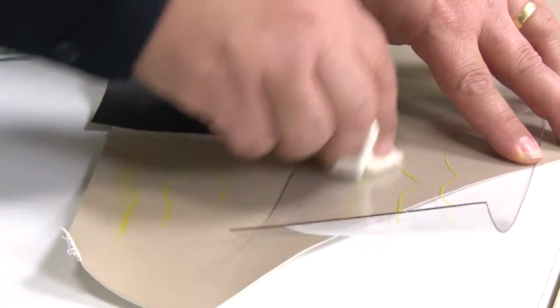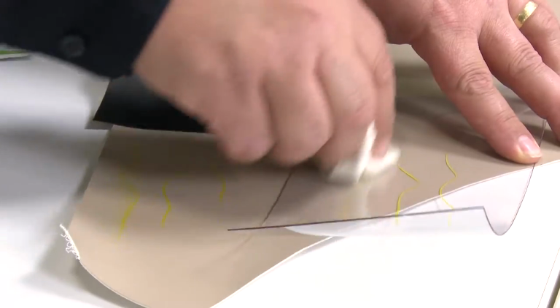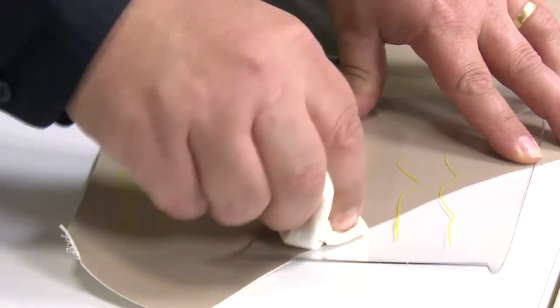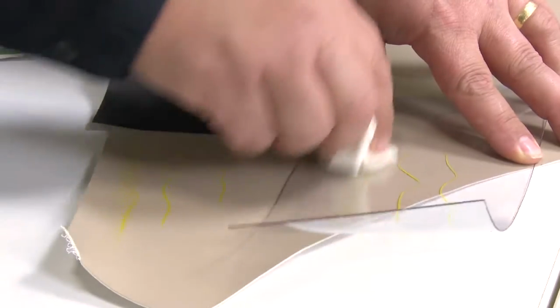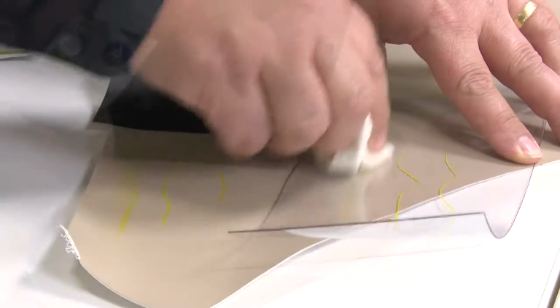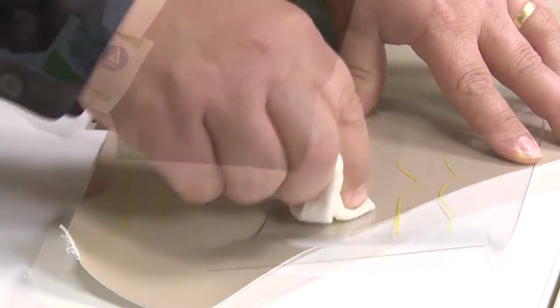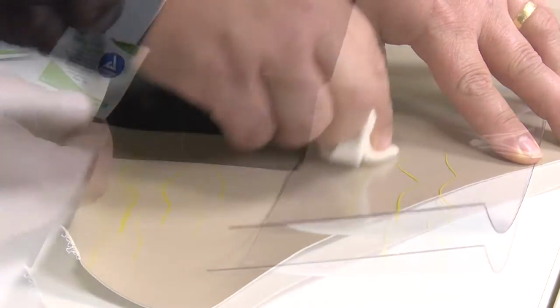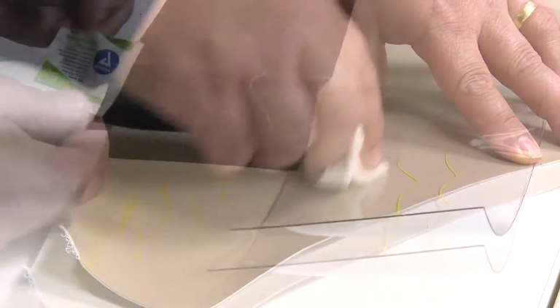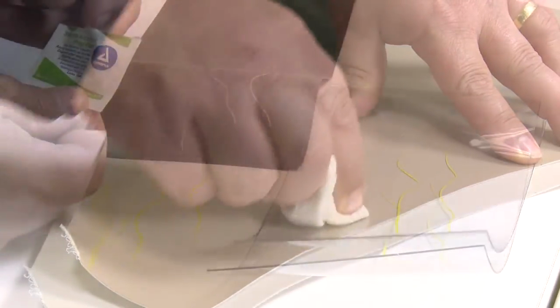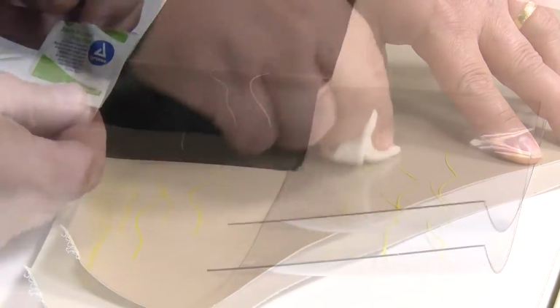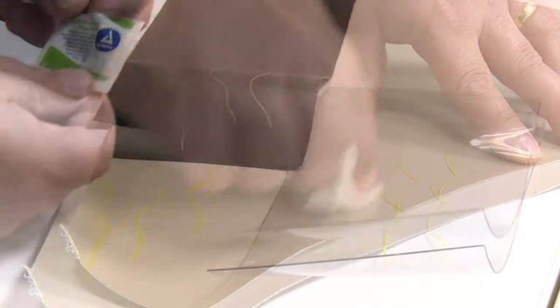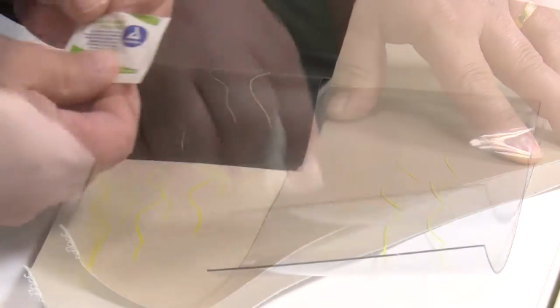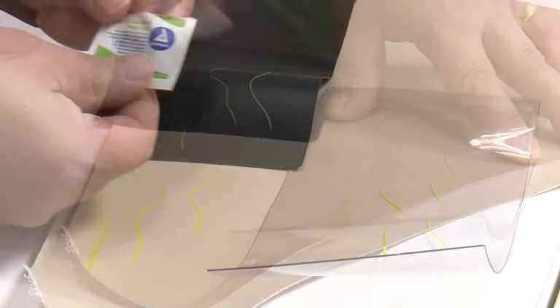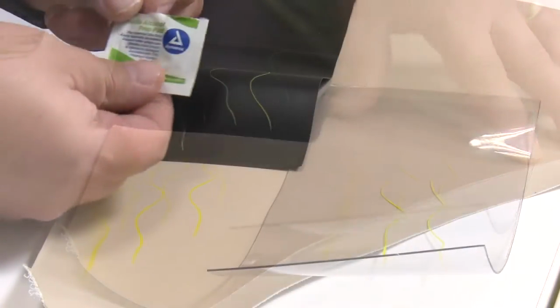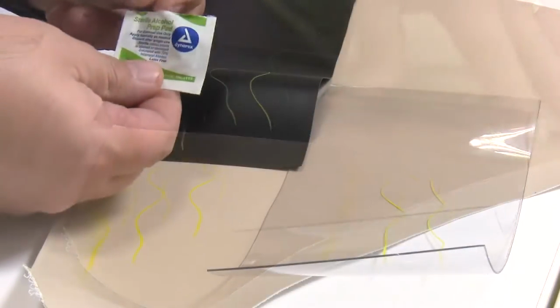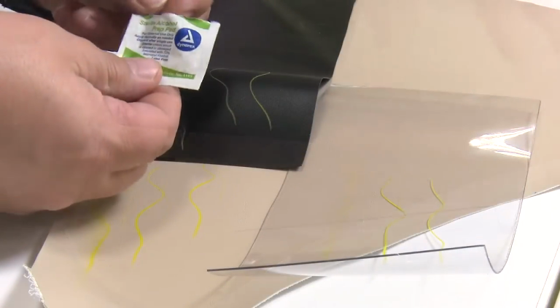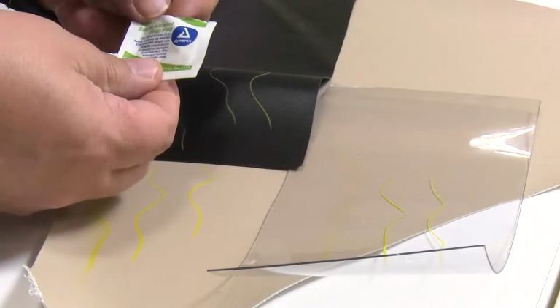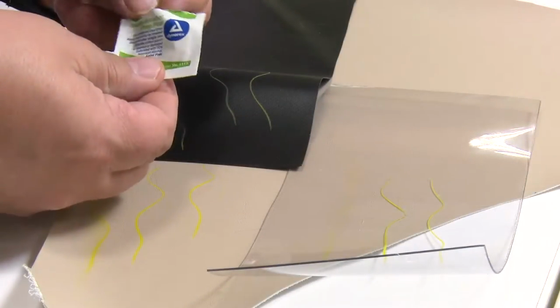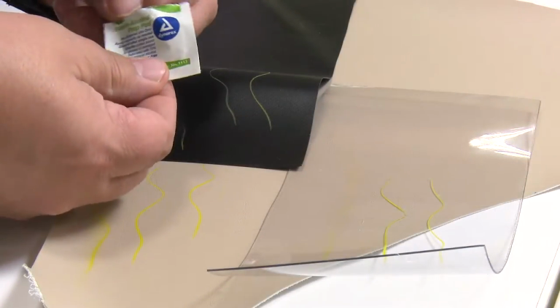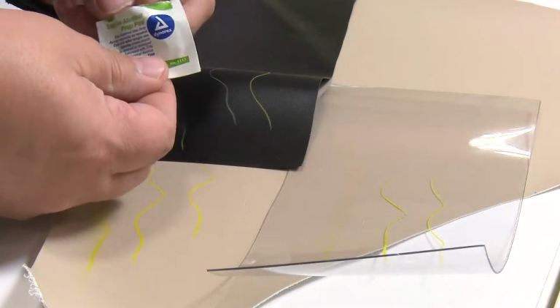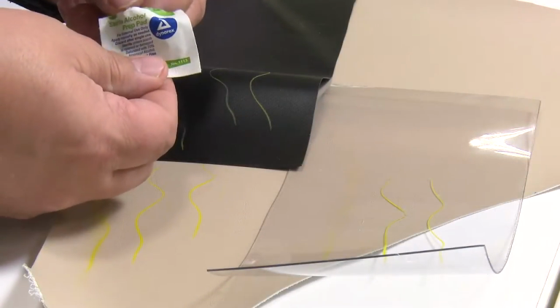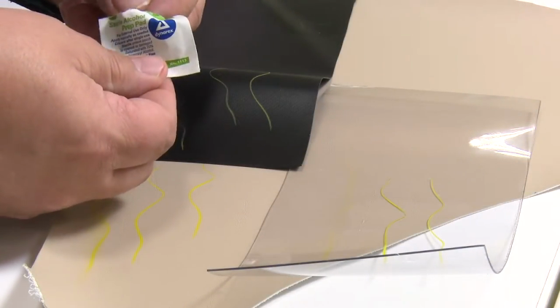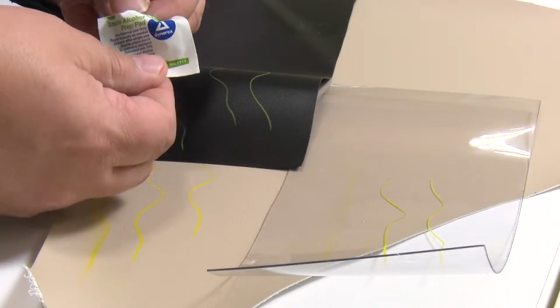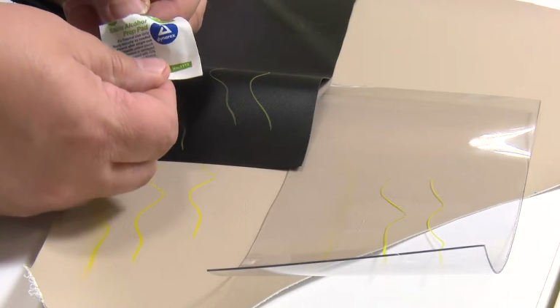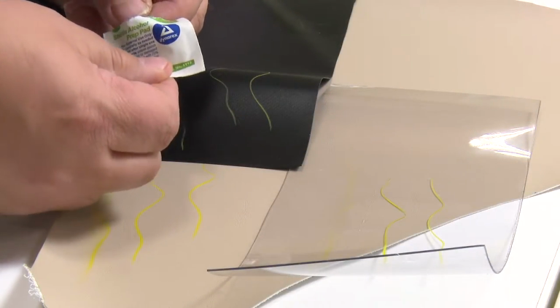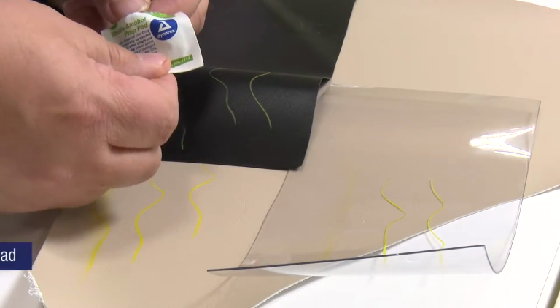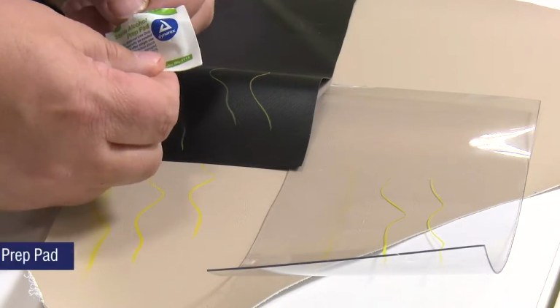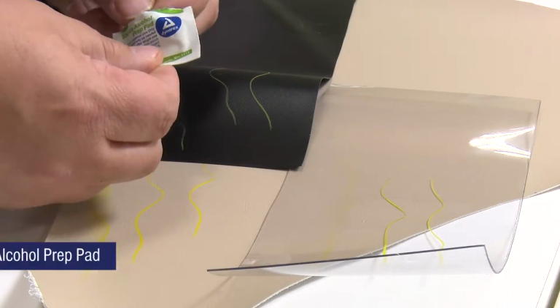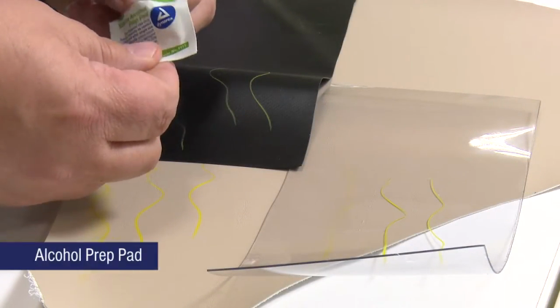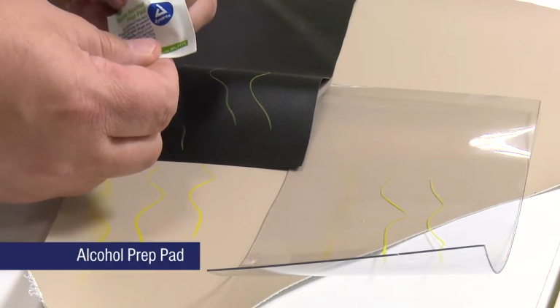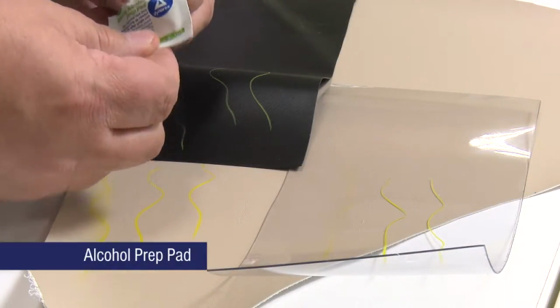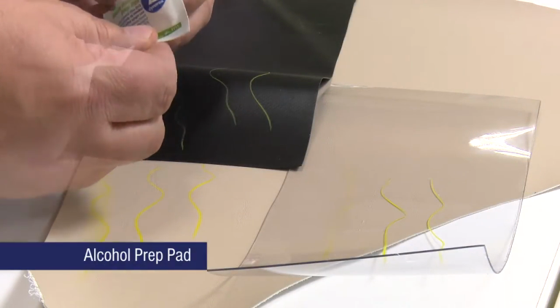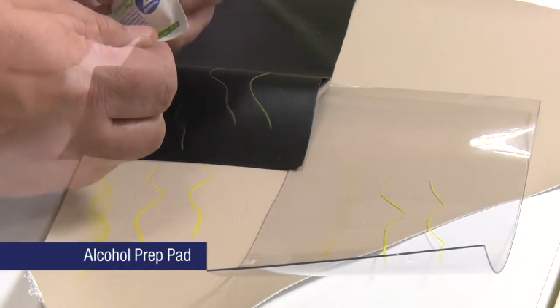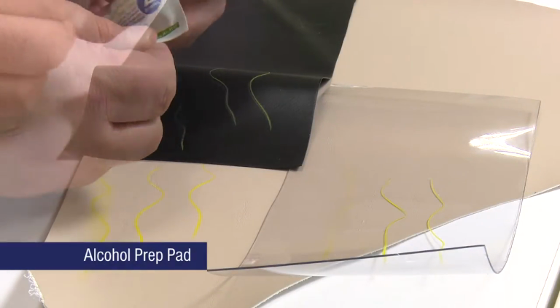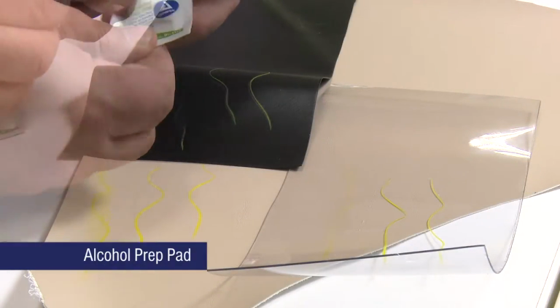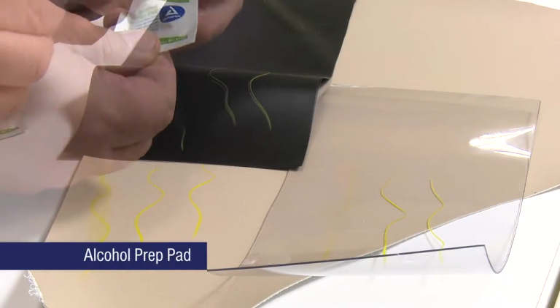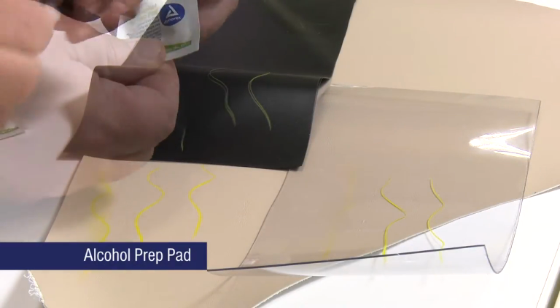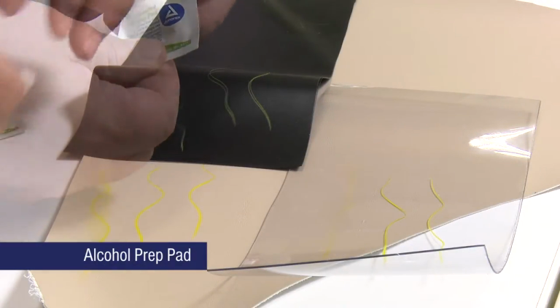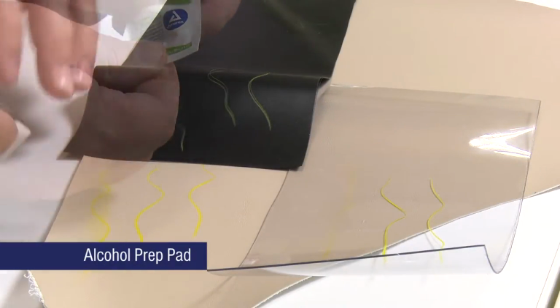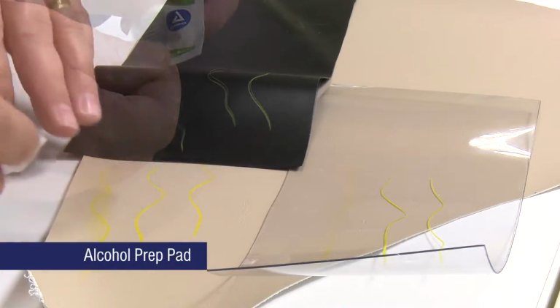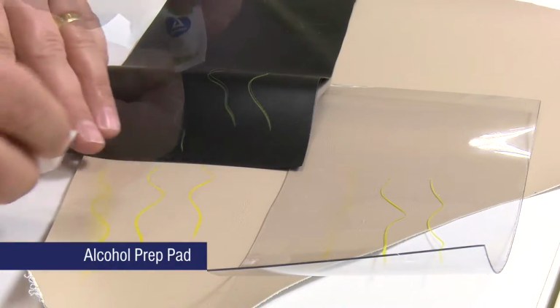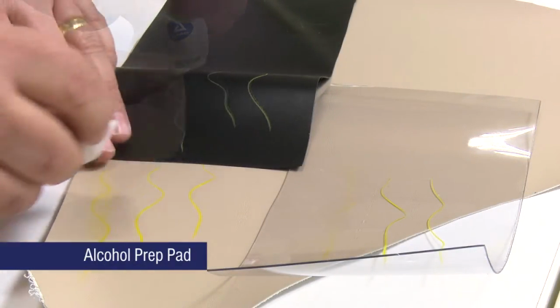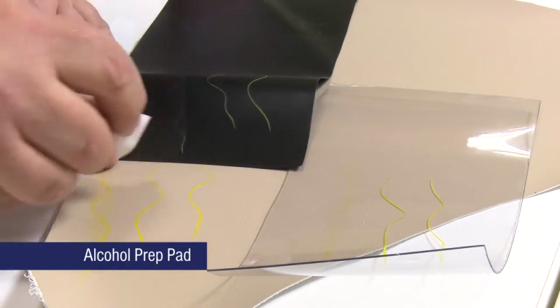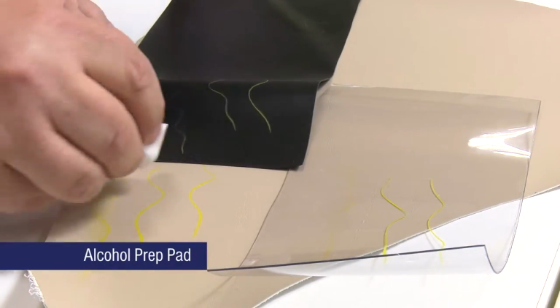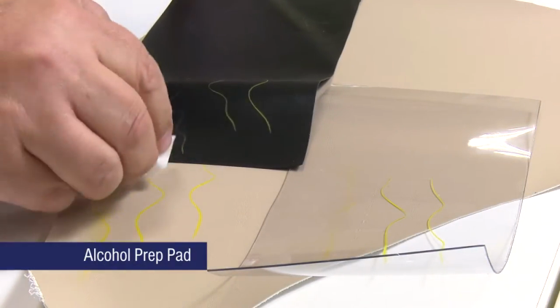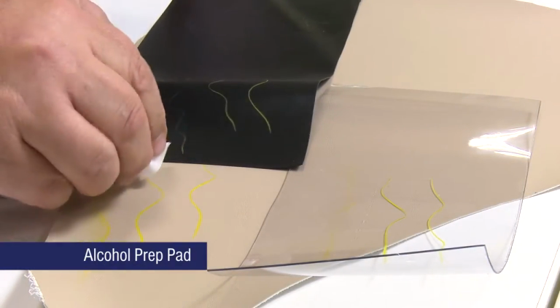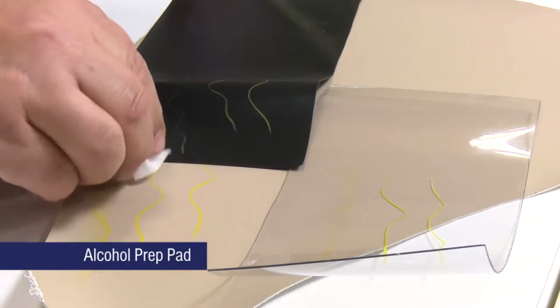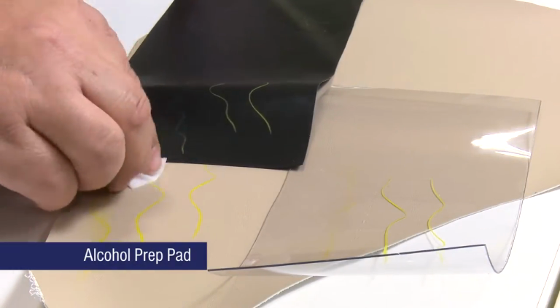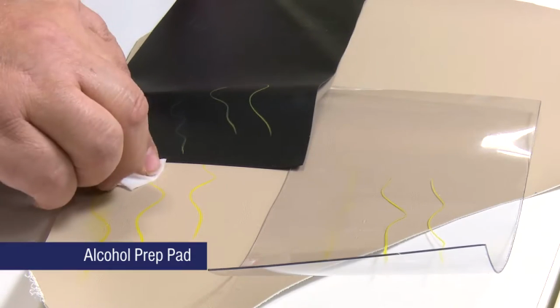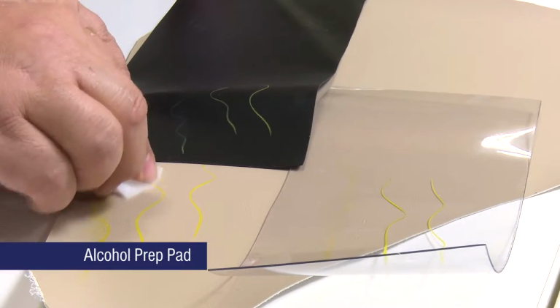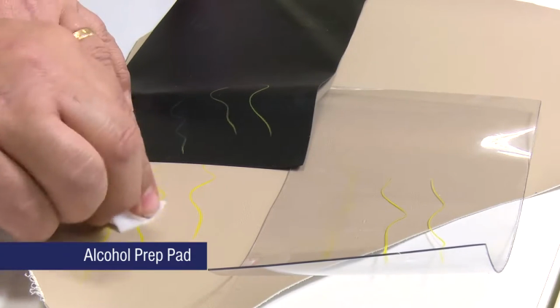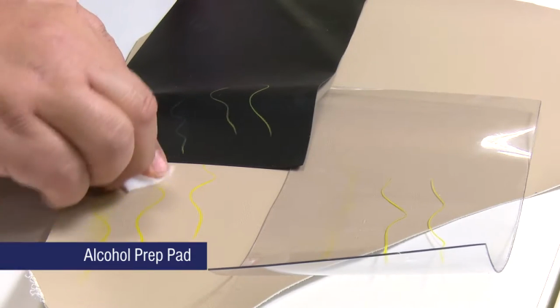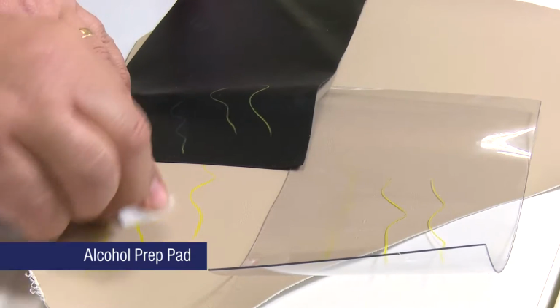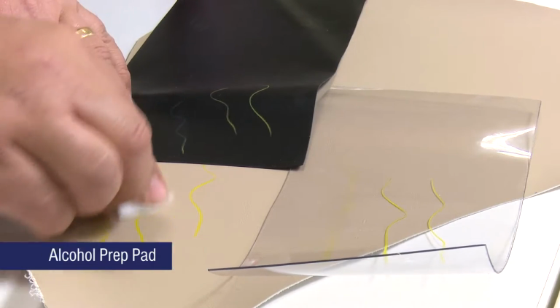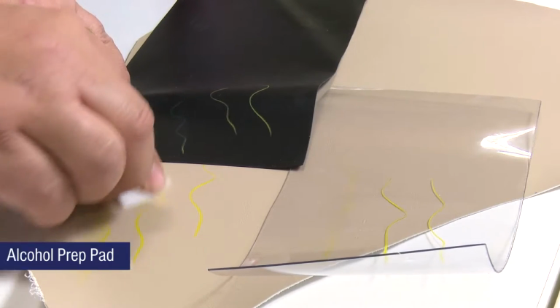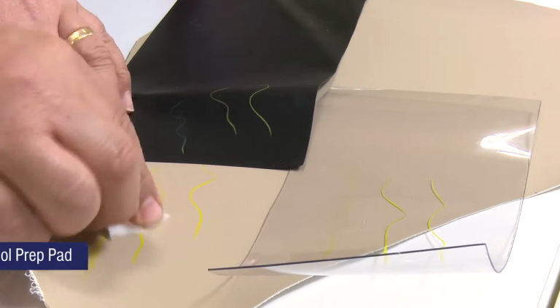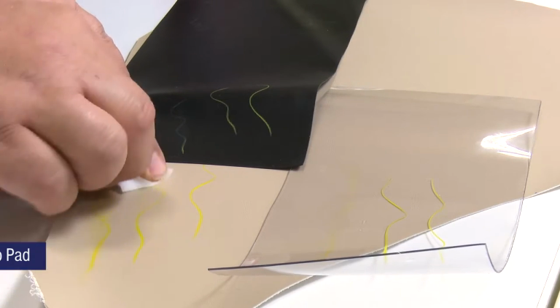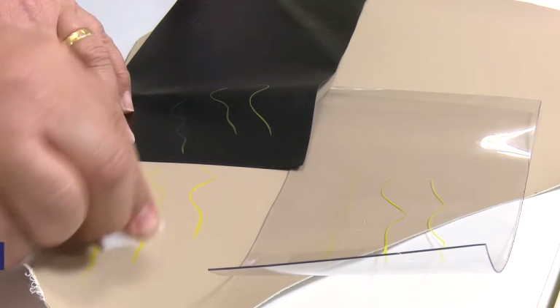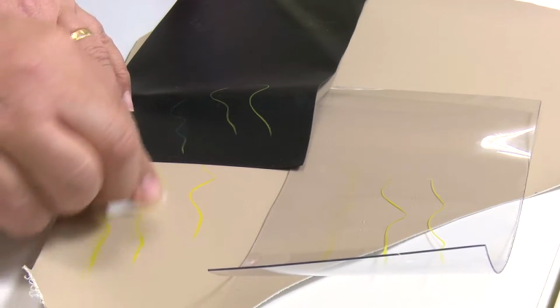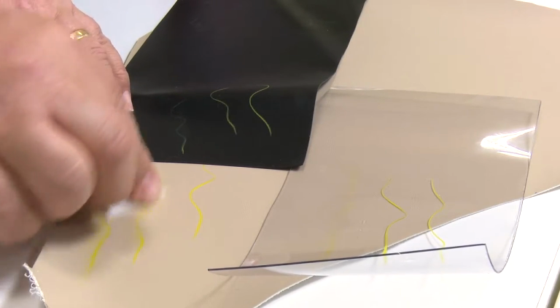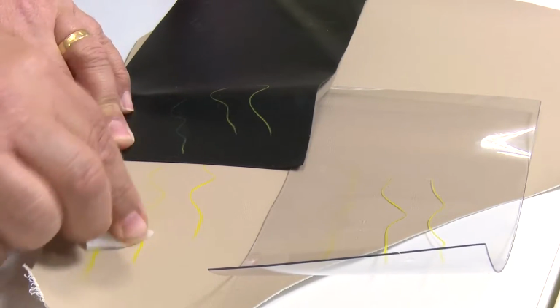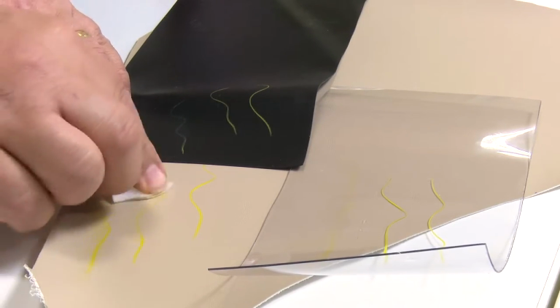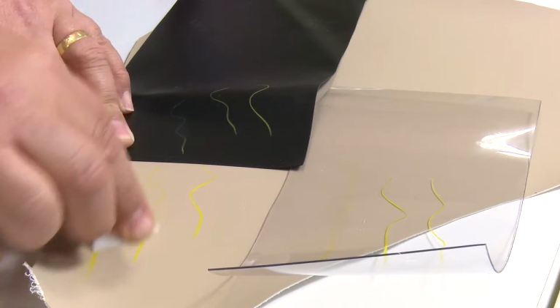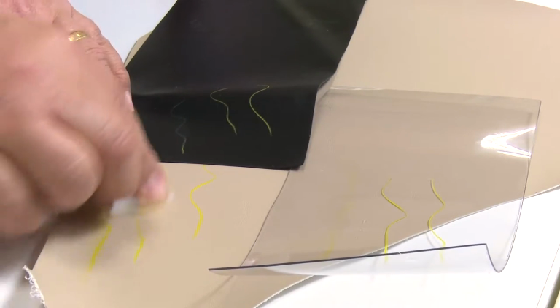Now we will use an alcohol prep pad and it's slightly better than the water but not perfect.